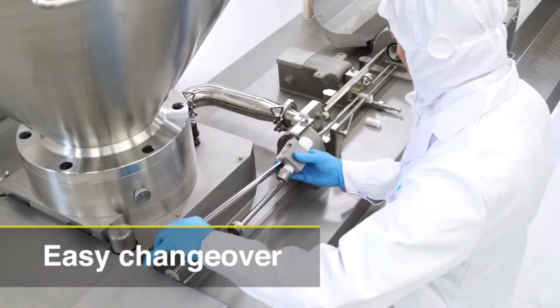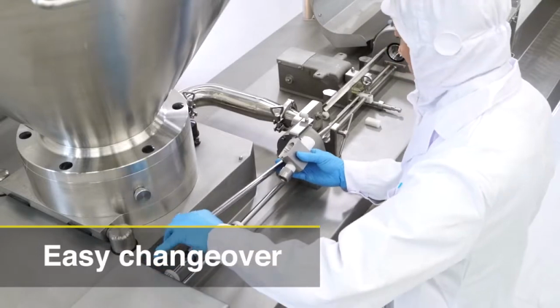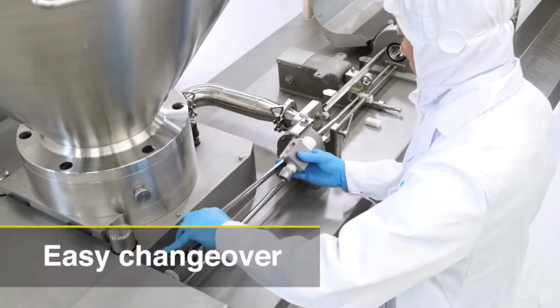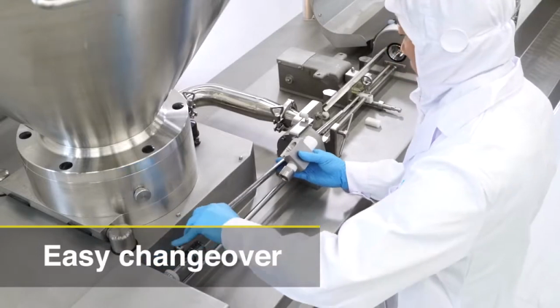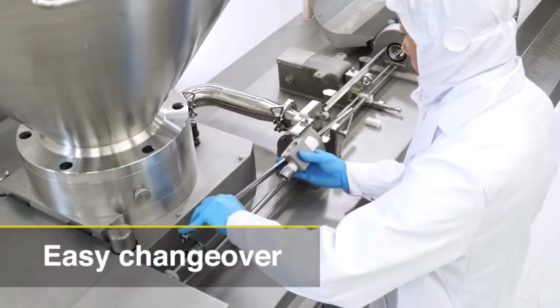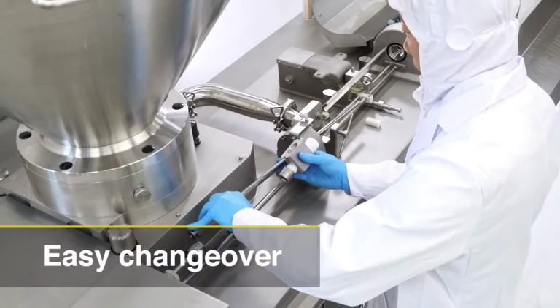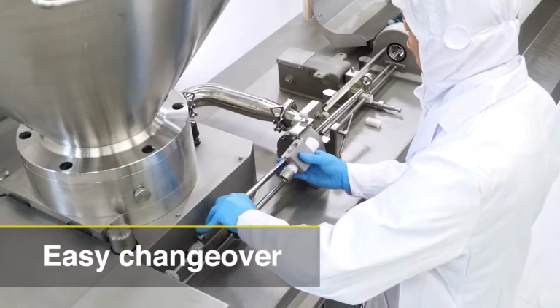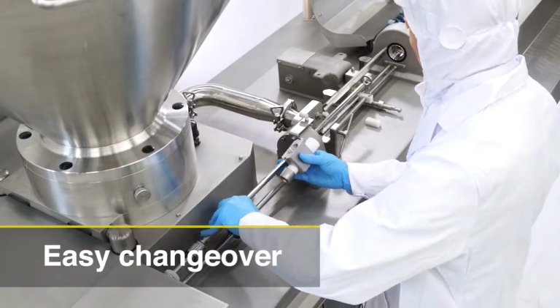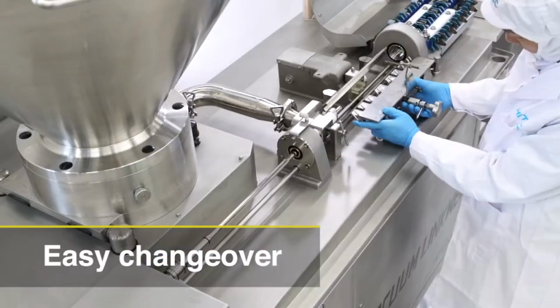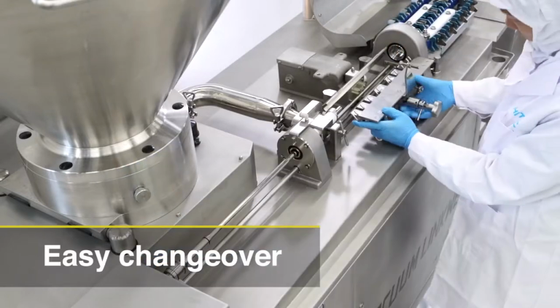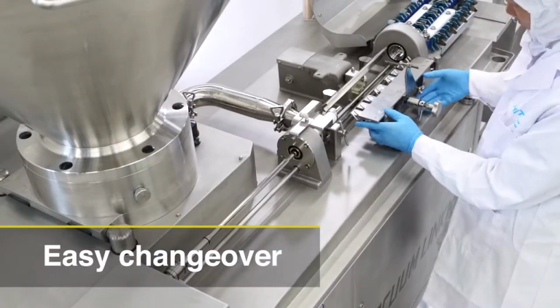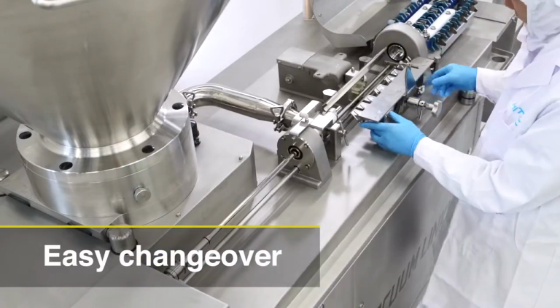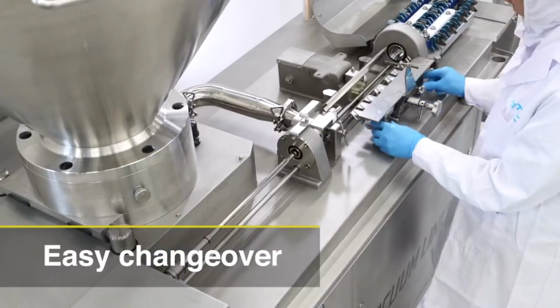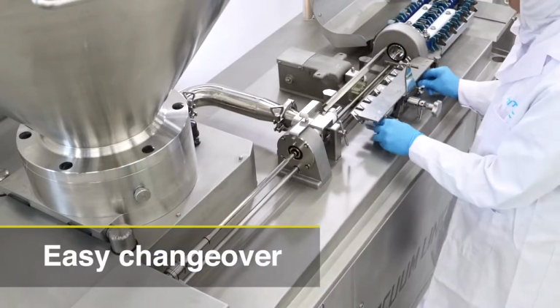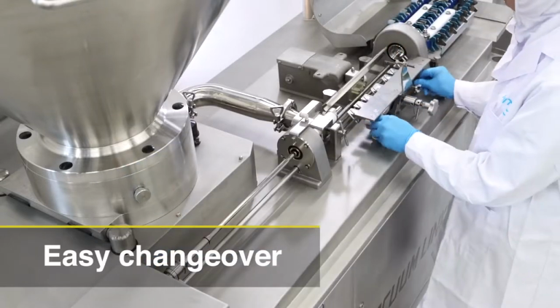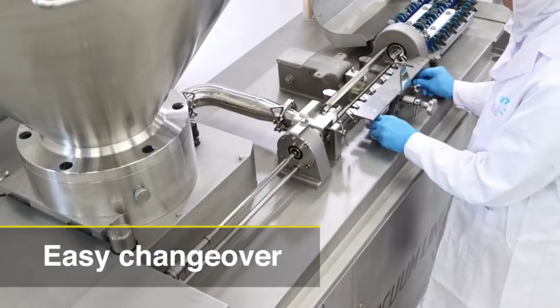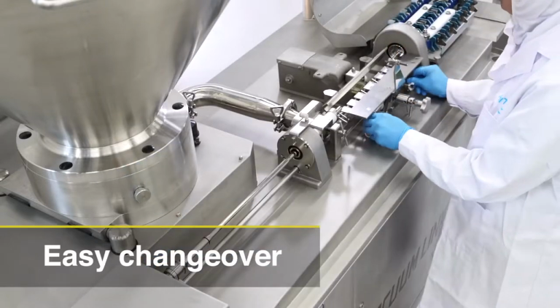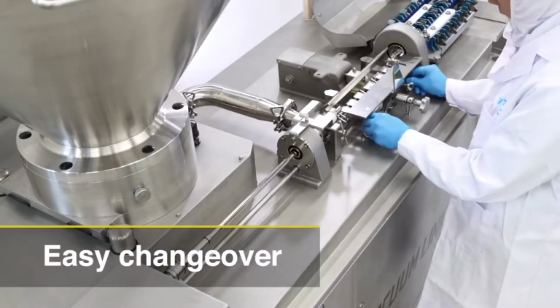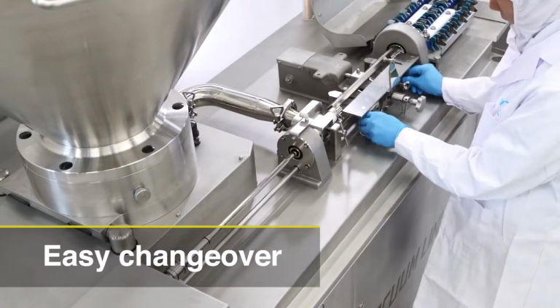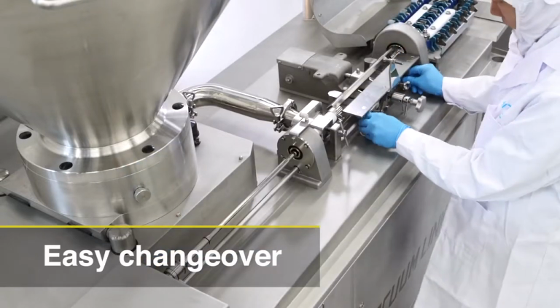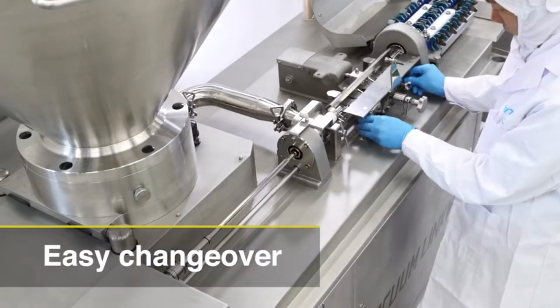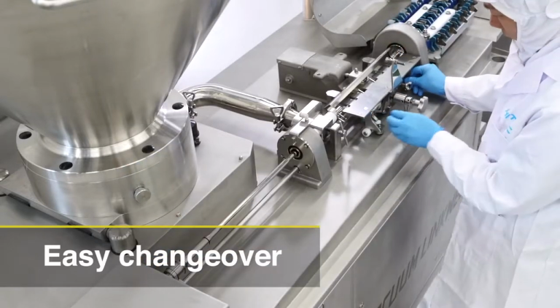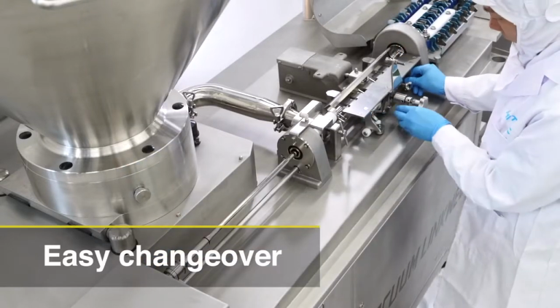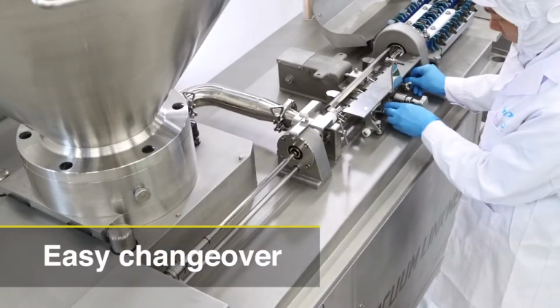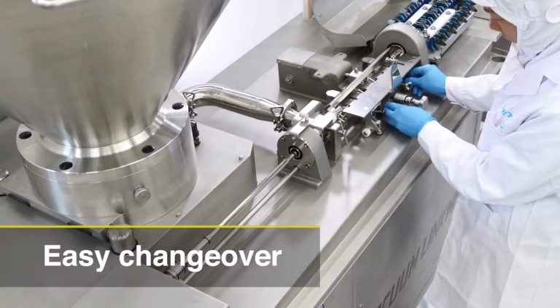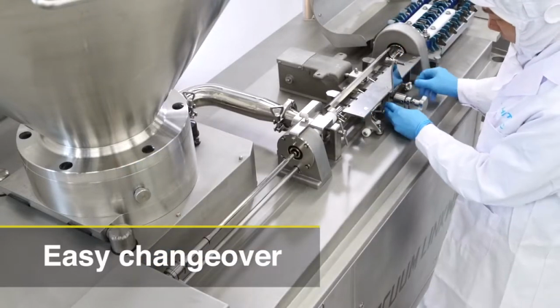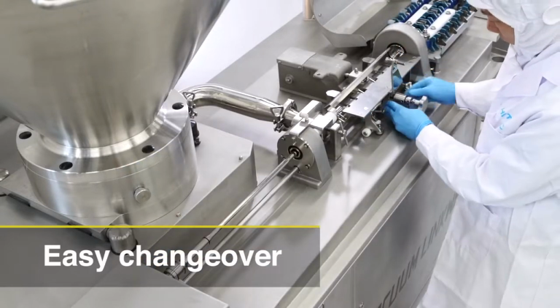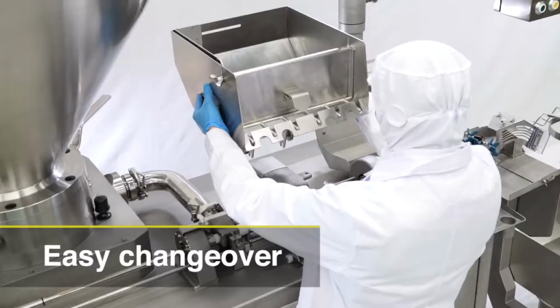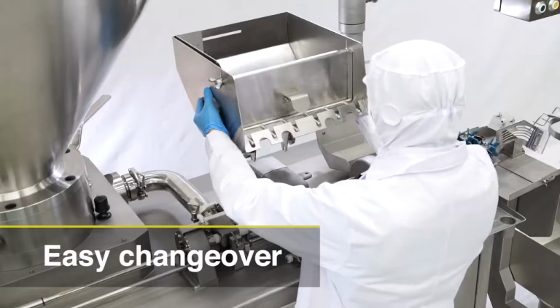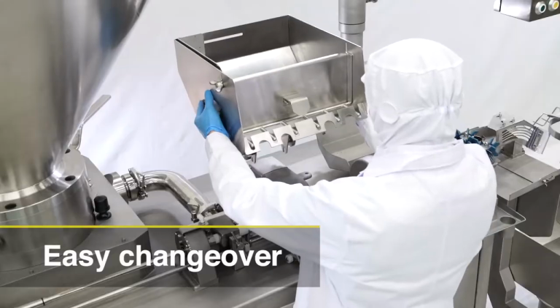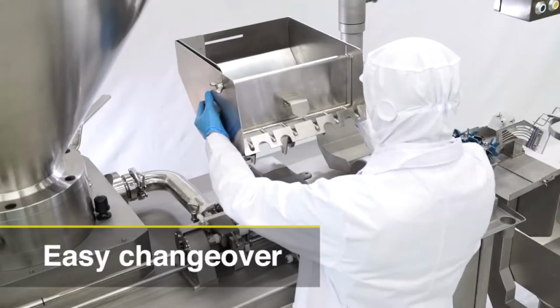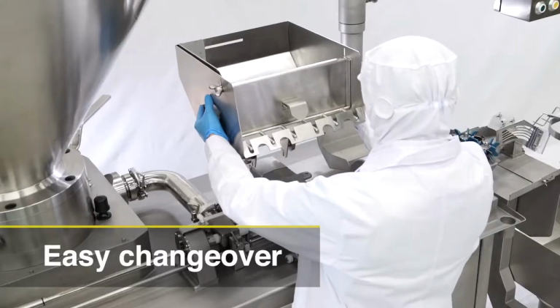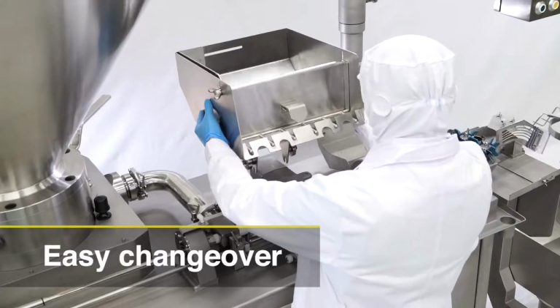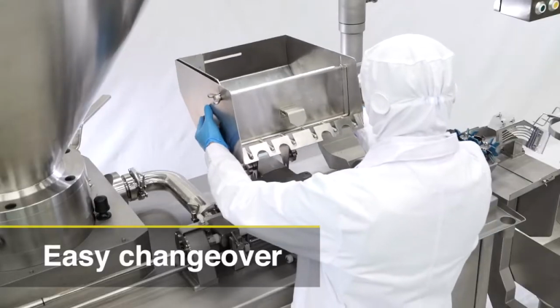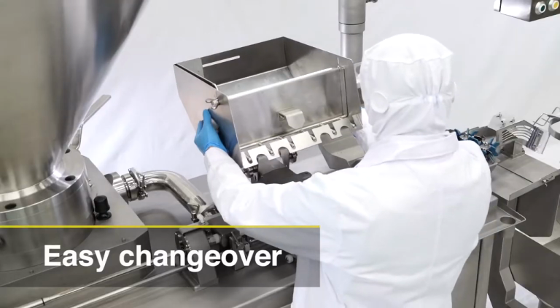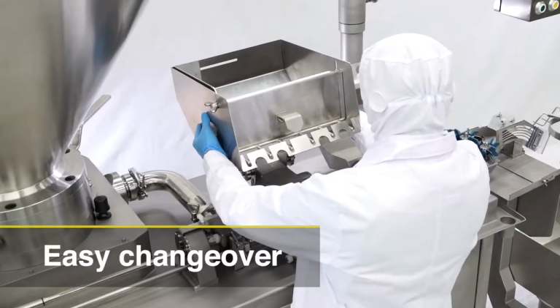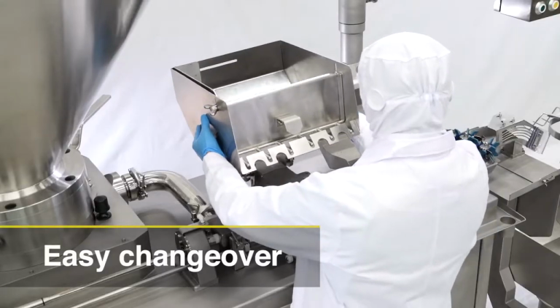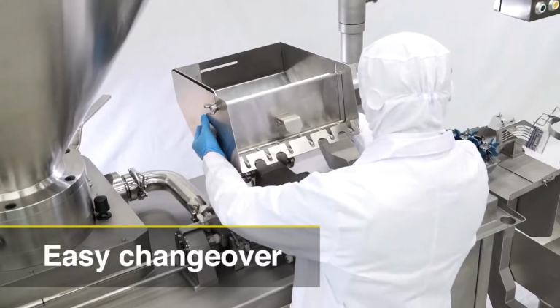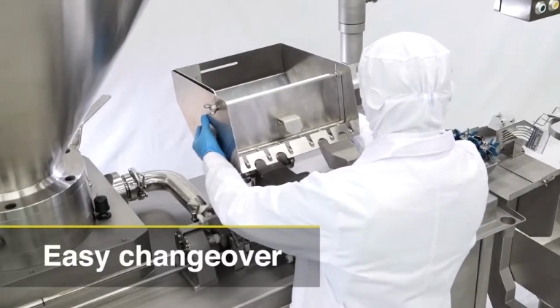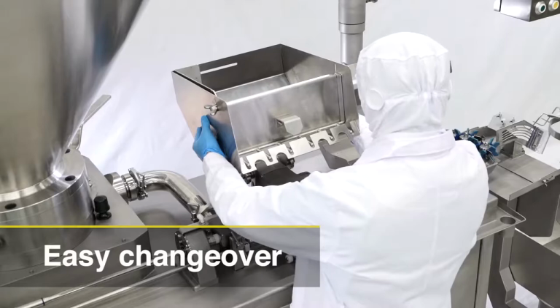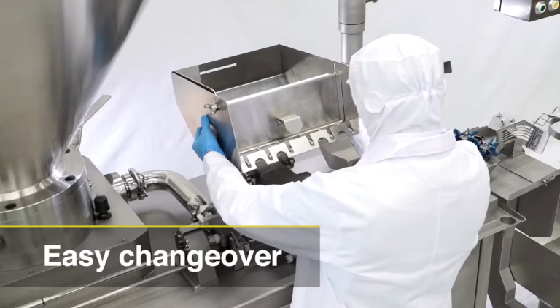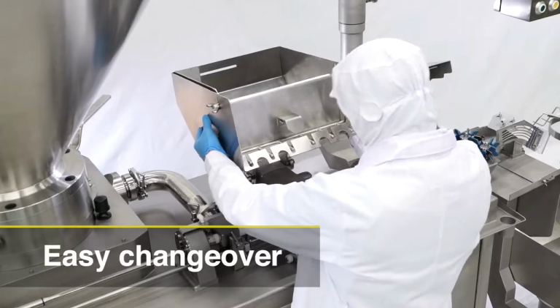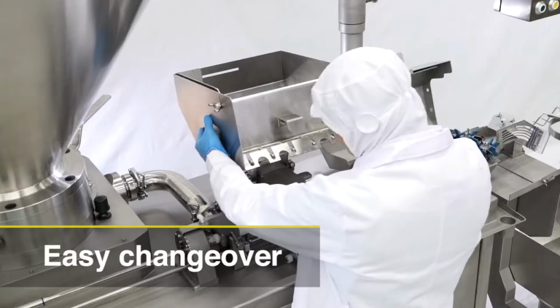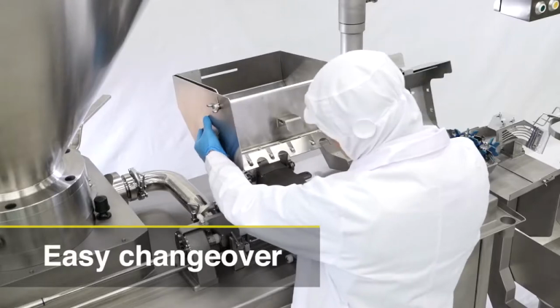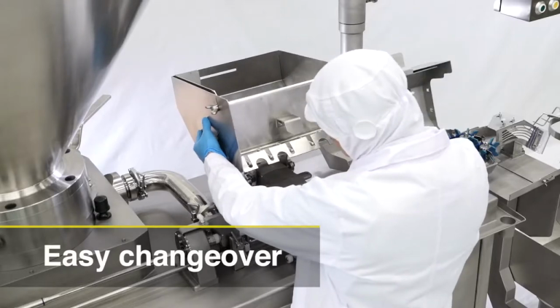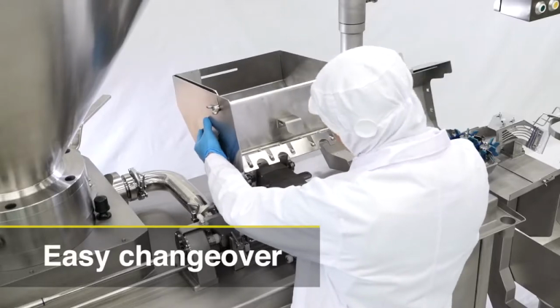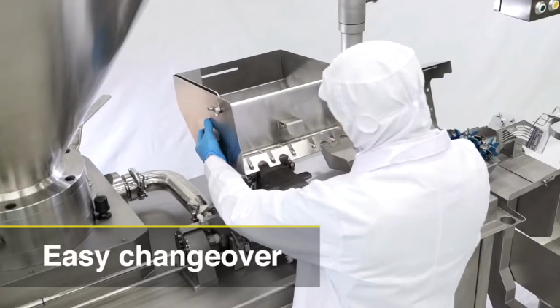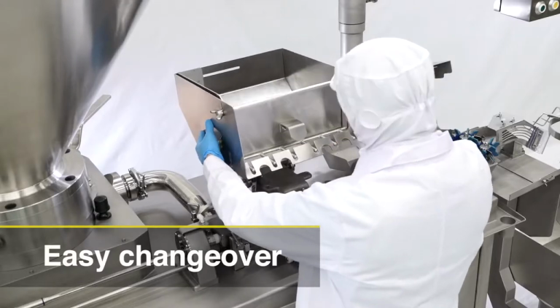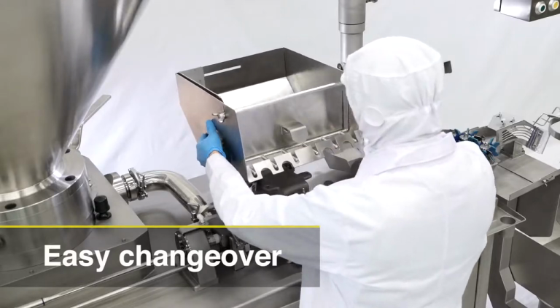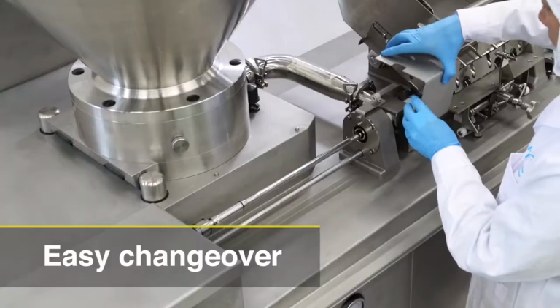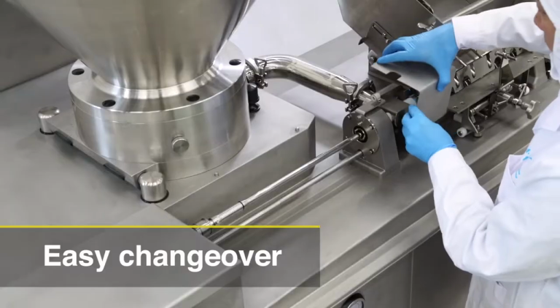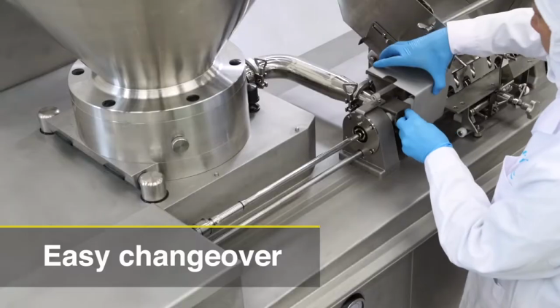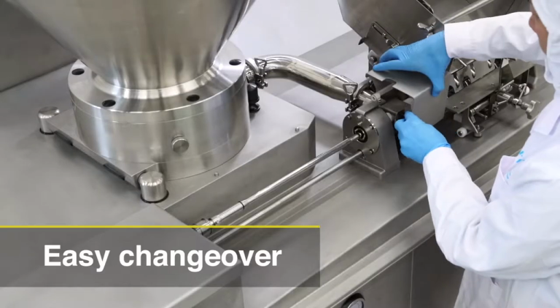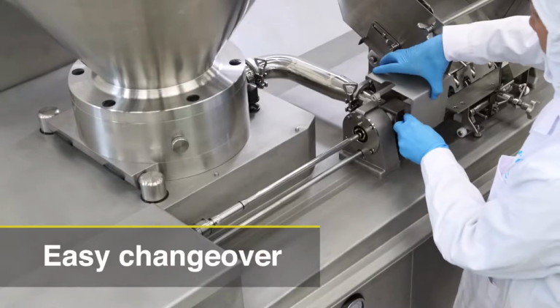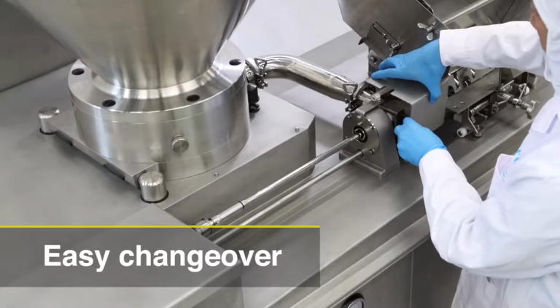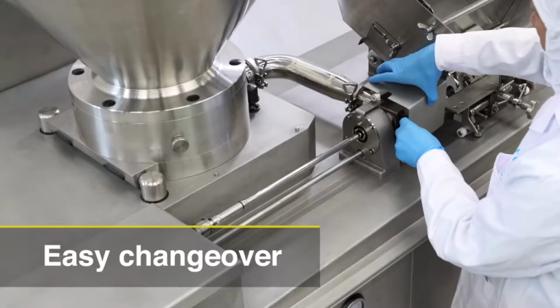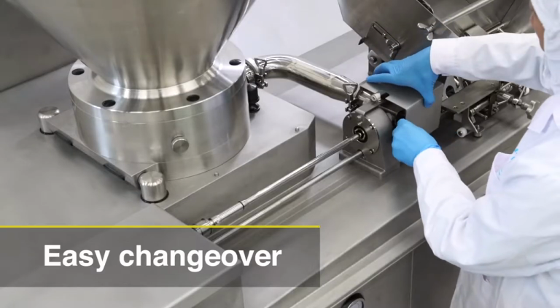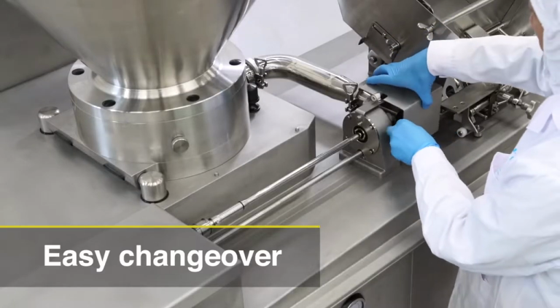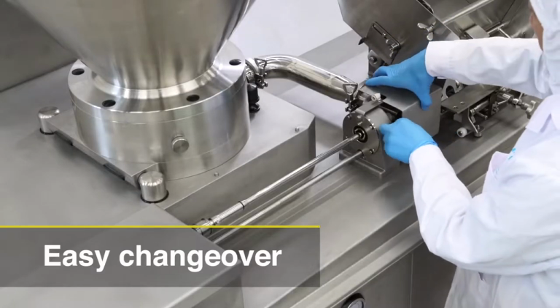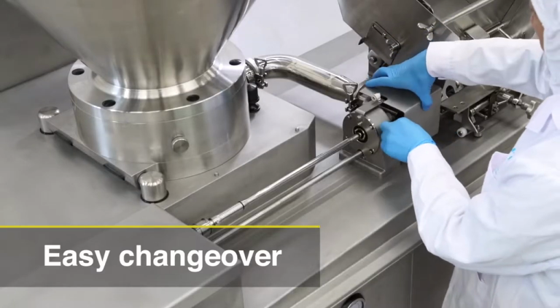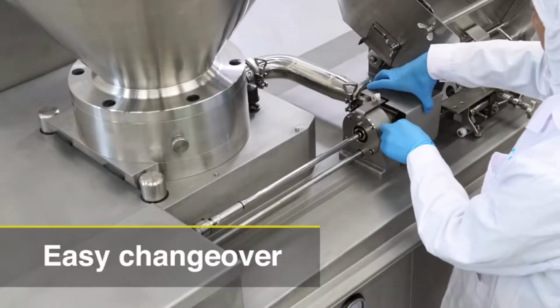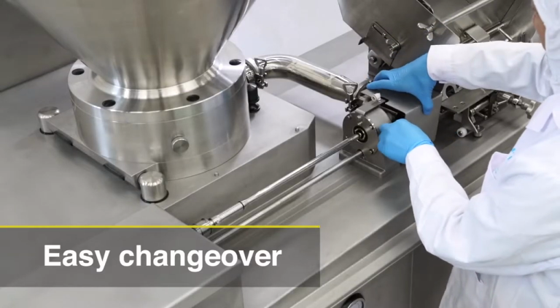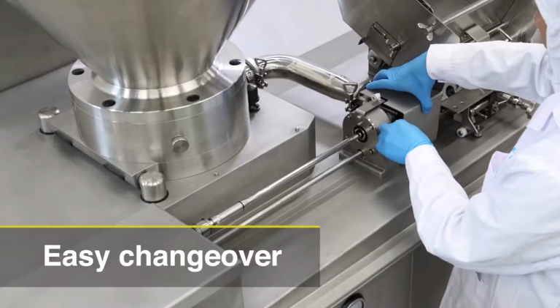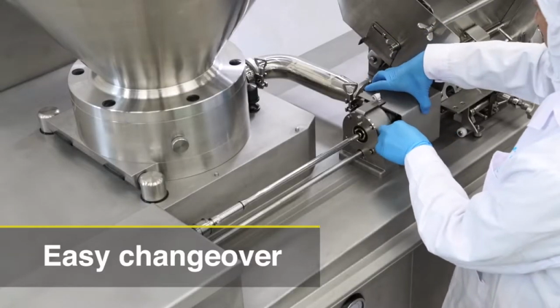It's very easy to change over to different products. The Vacuum LinkWell is easy to set up and dismantle for the operators, and changeover can be done without the help of special tools.